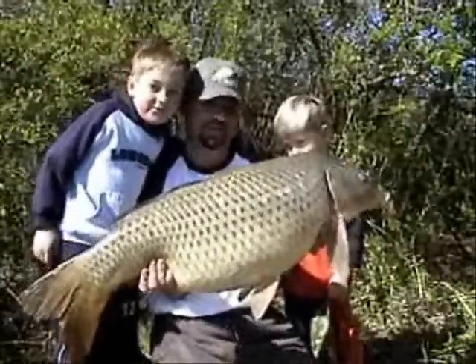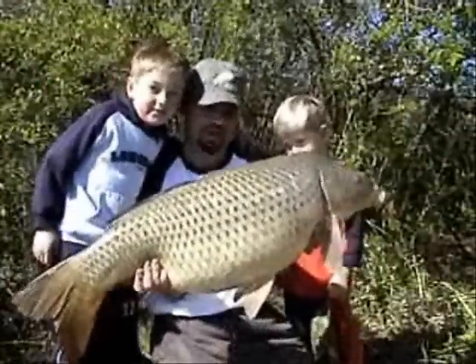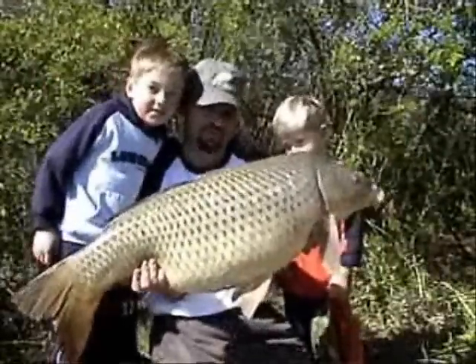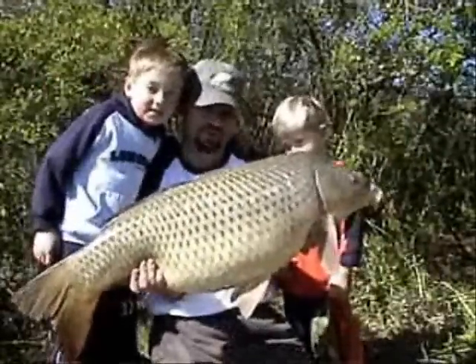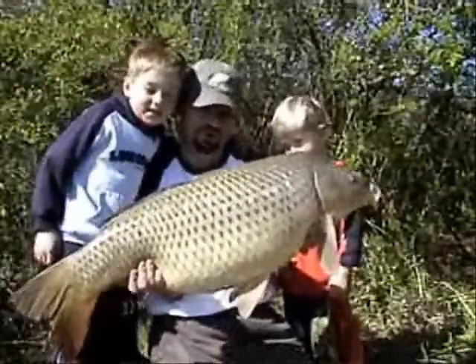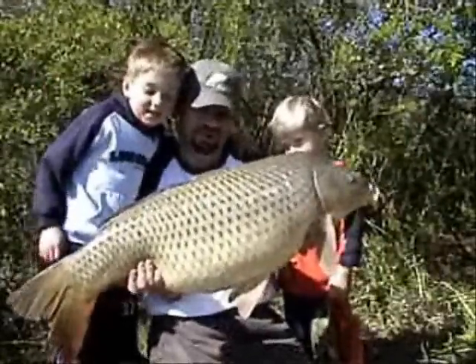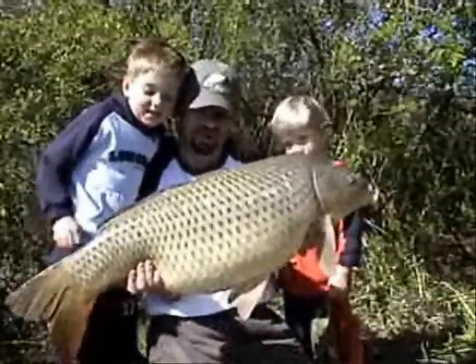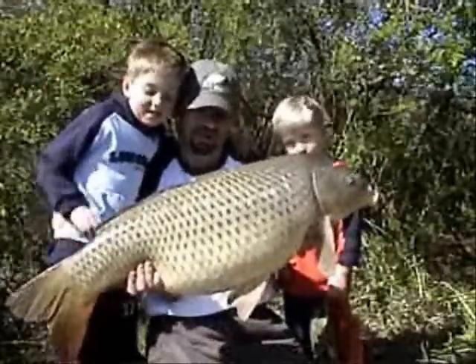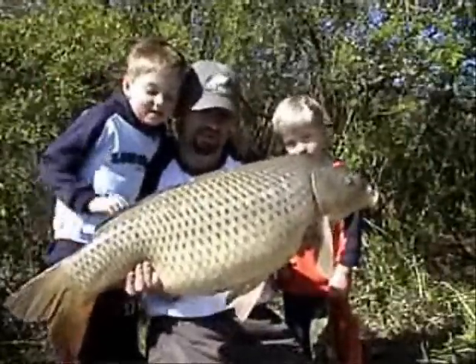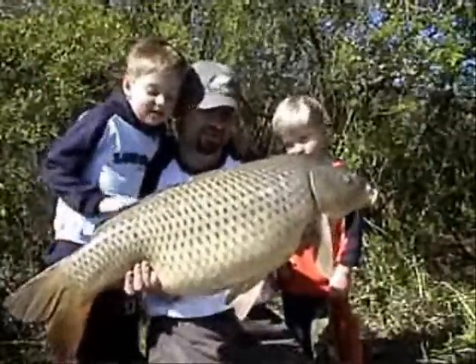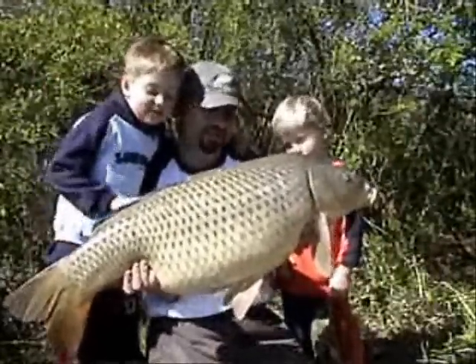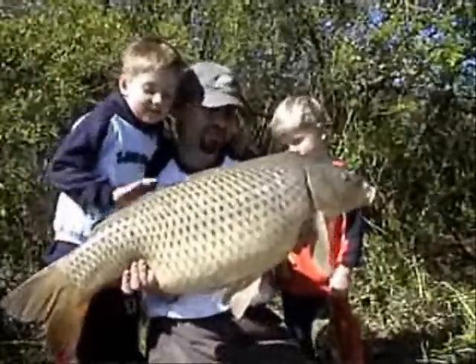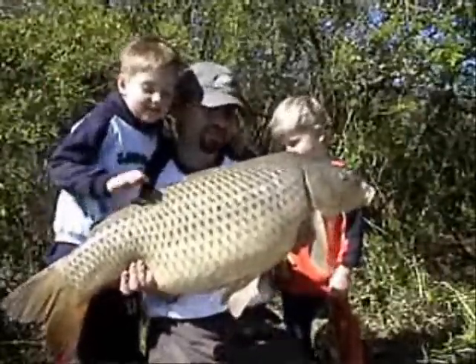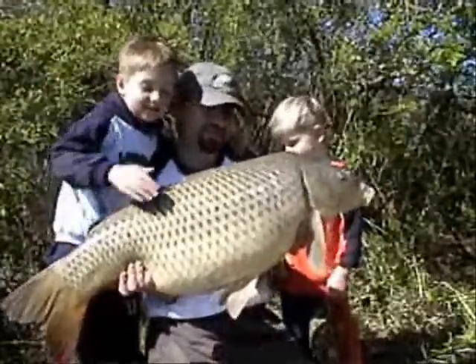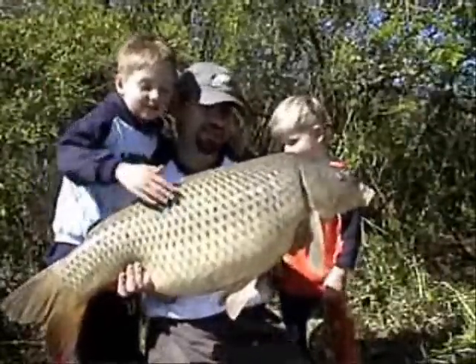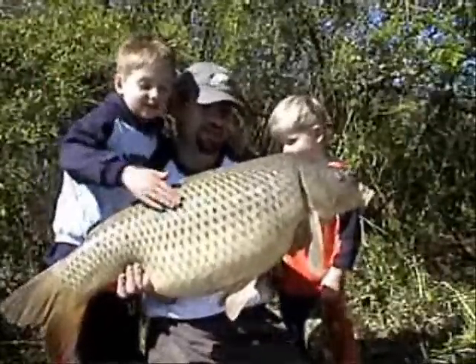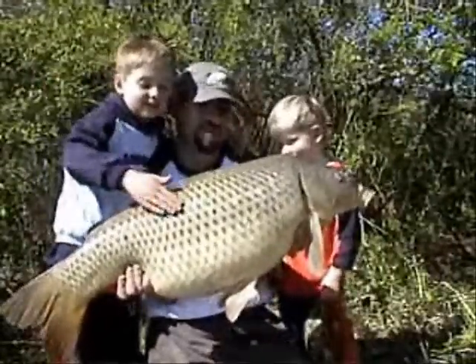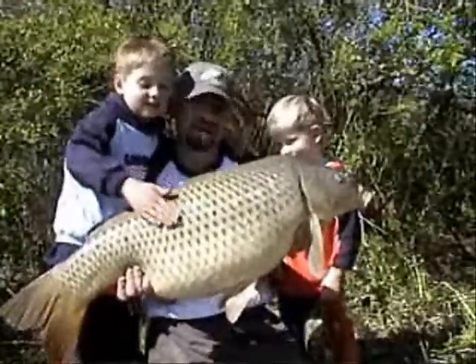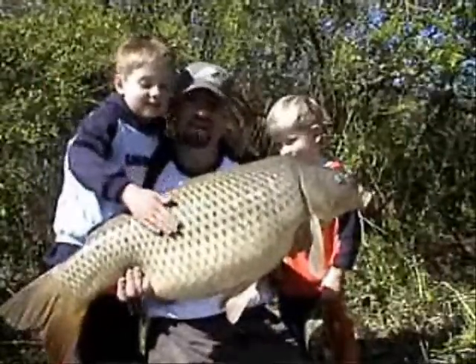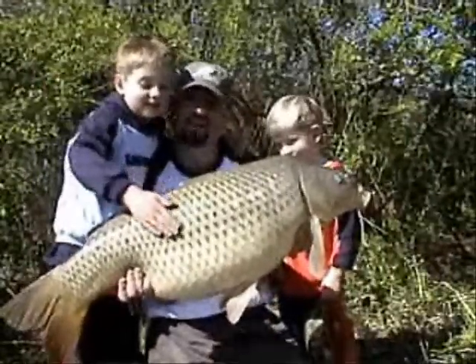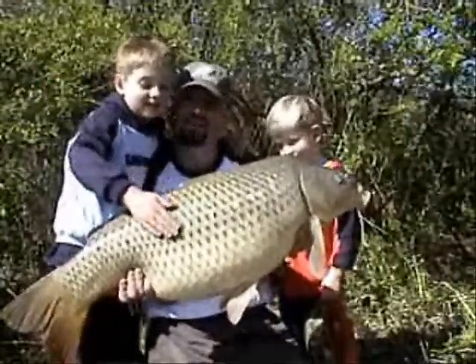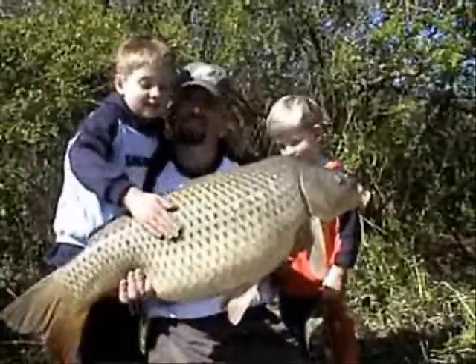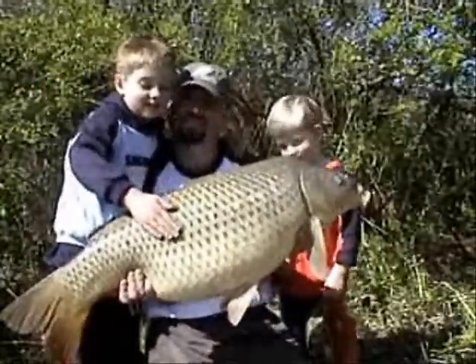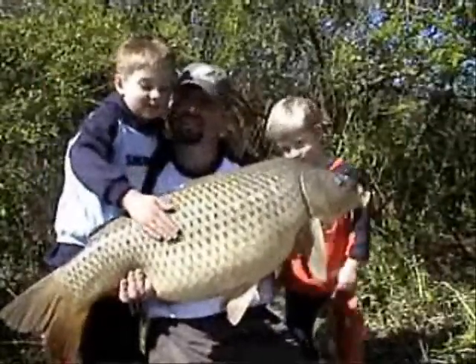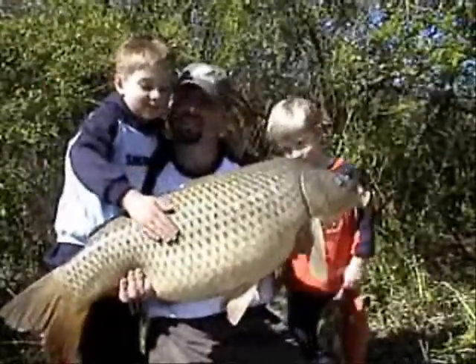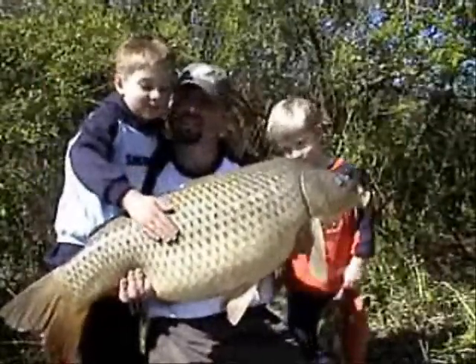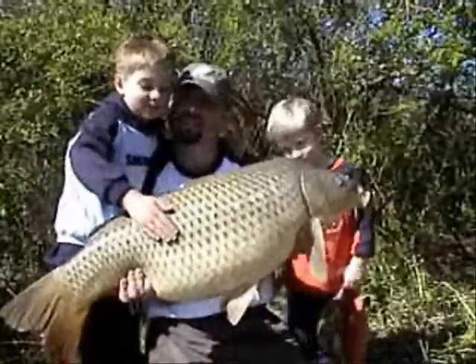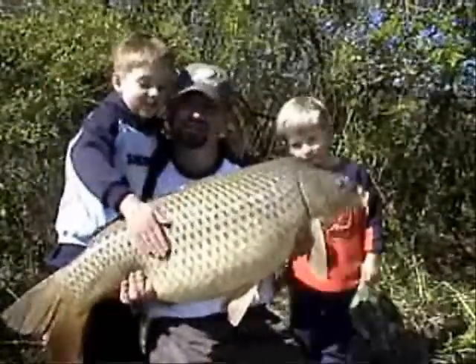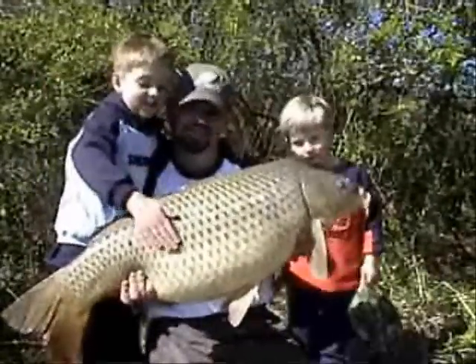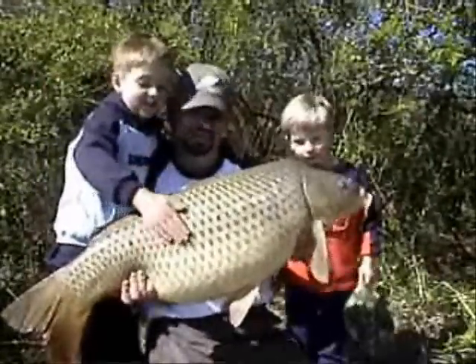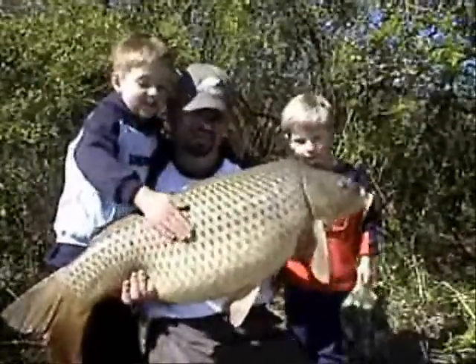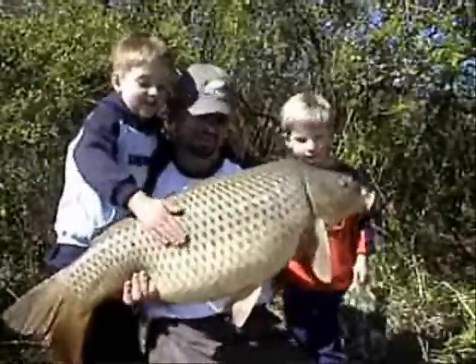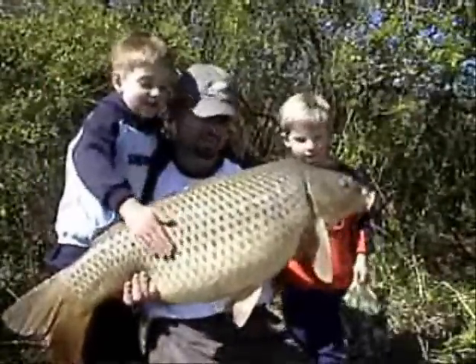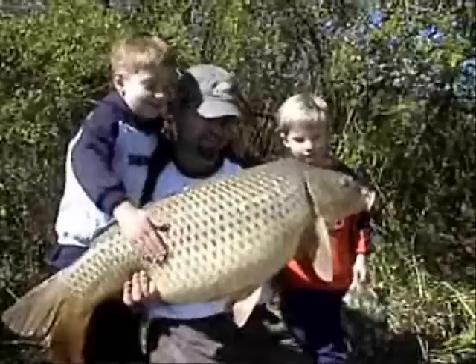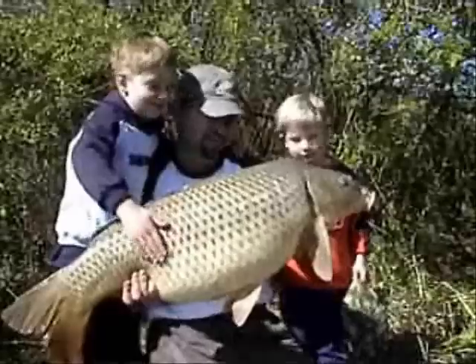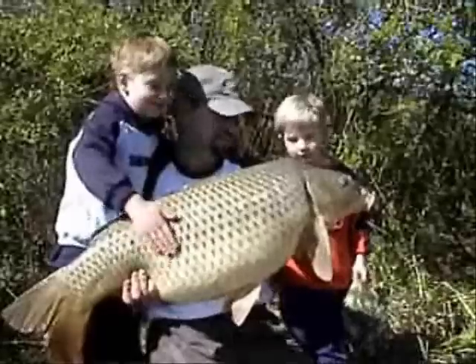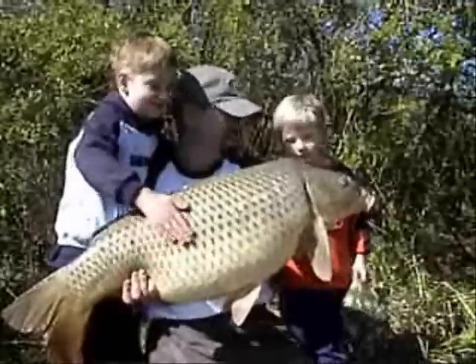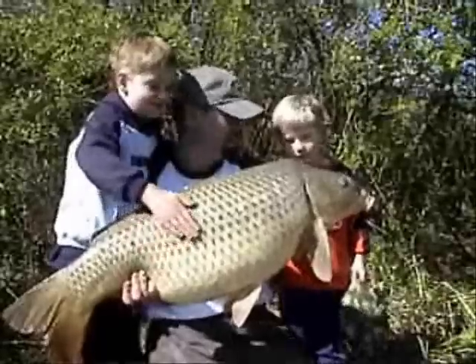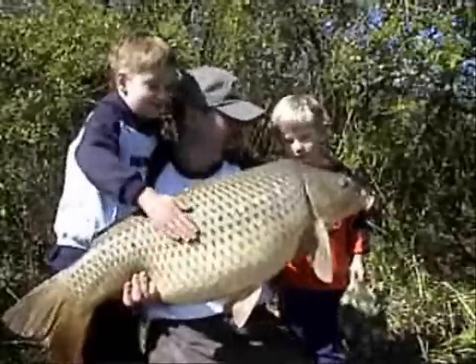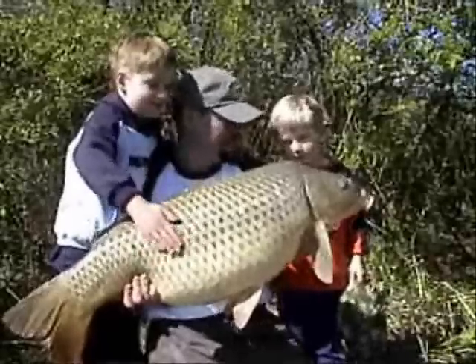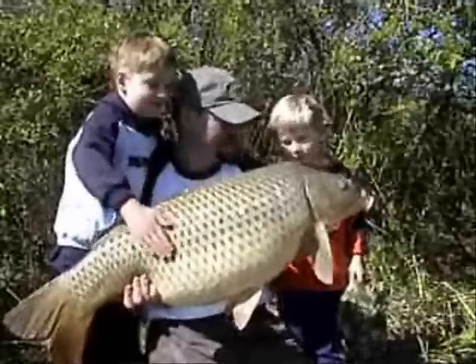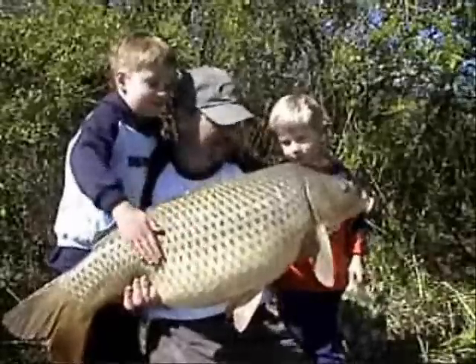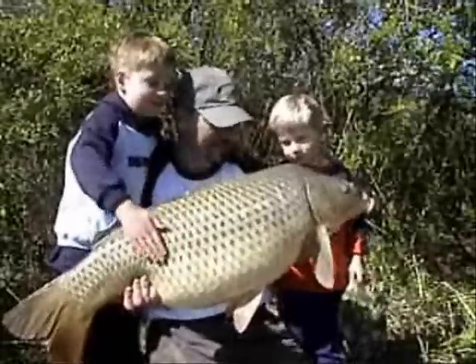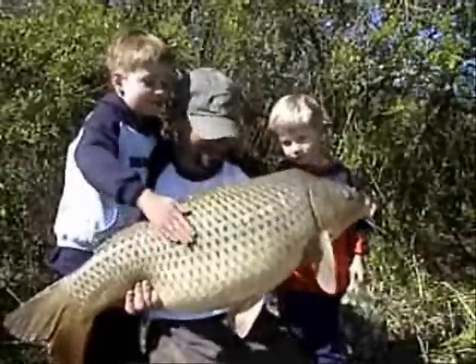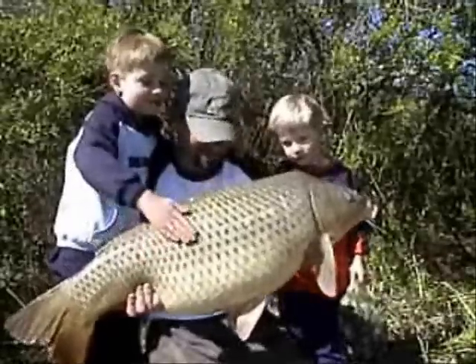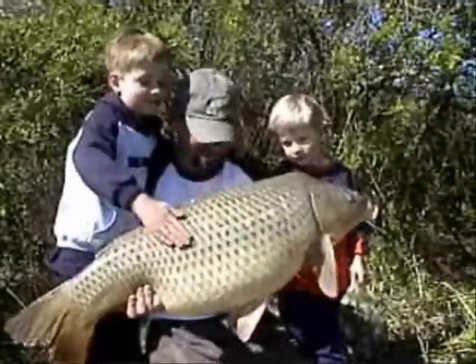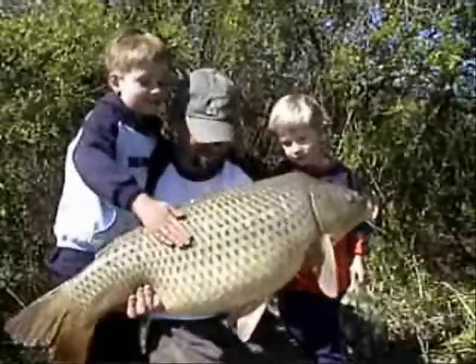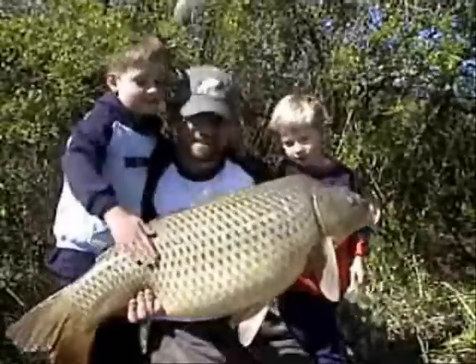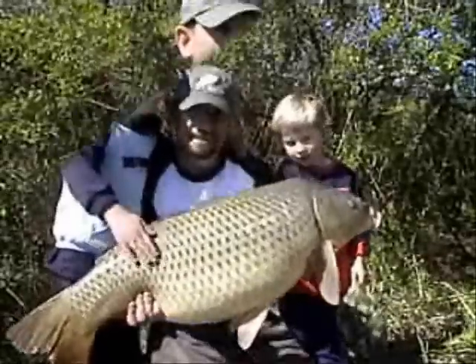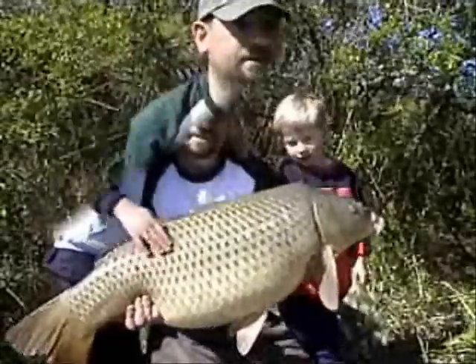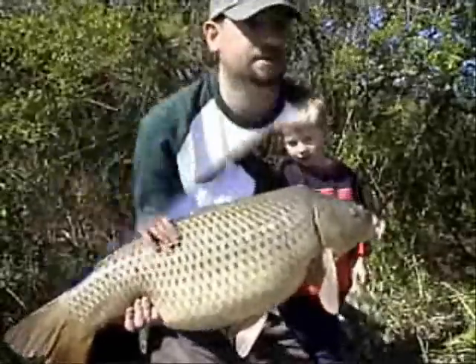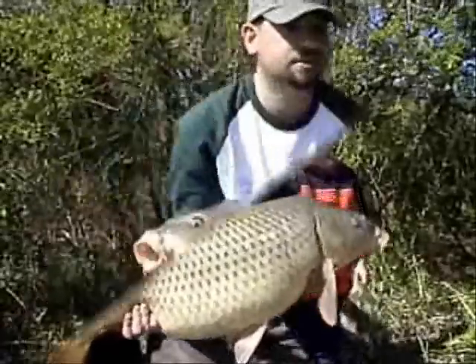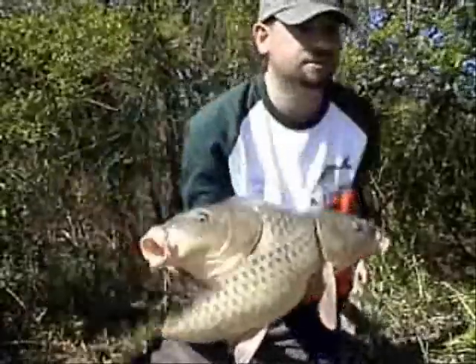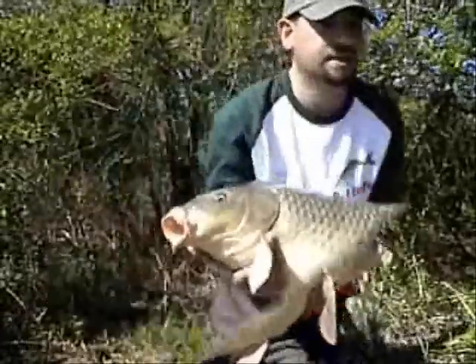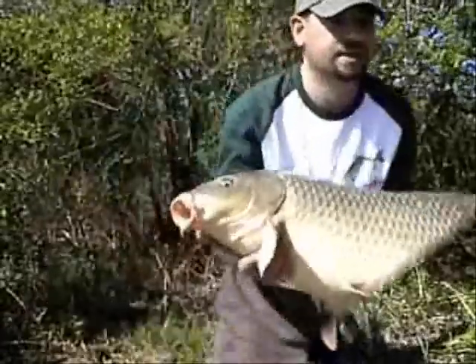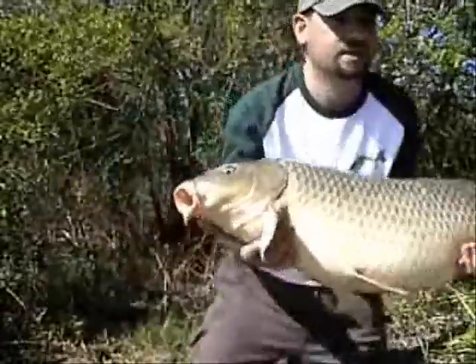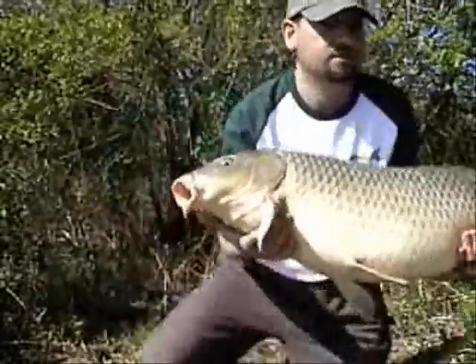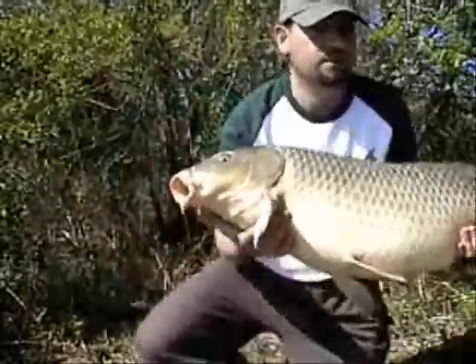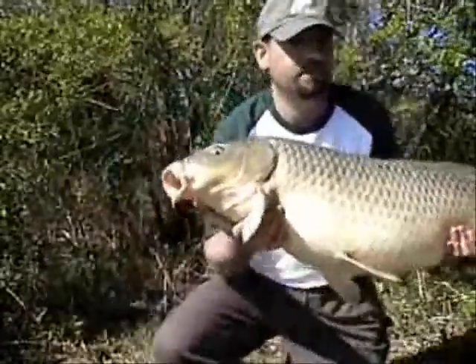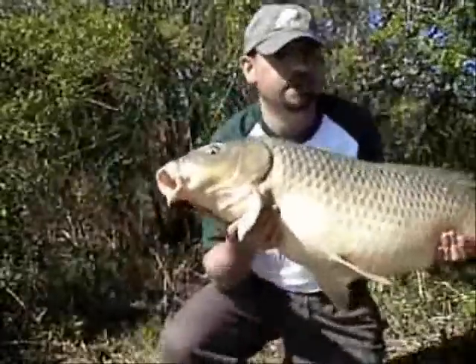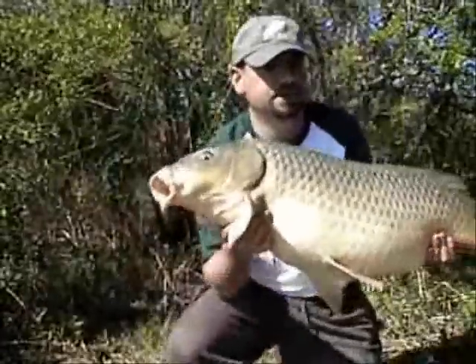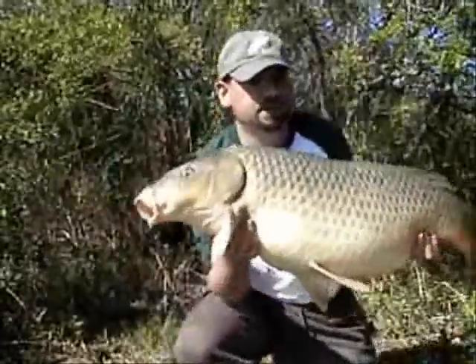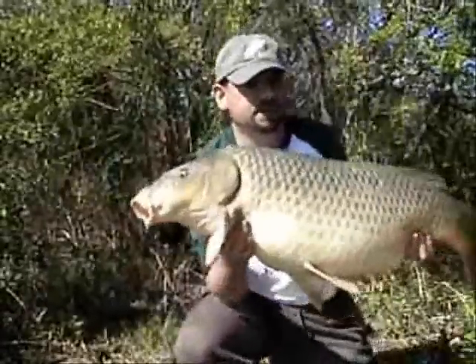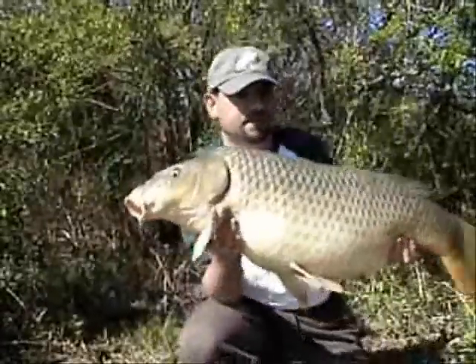Look at that buddy, isn't that magnificent? Yeah! Just take a couple of pictures.